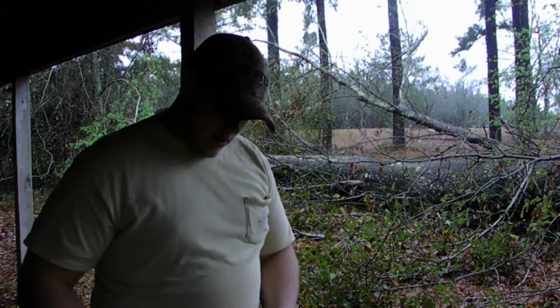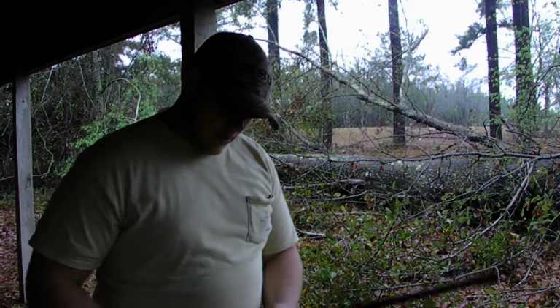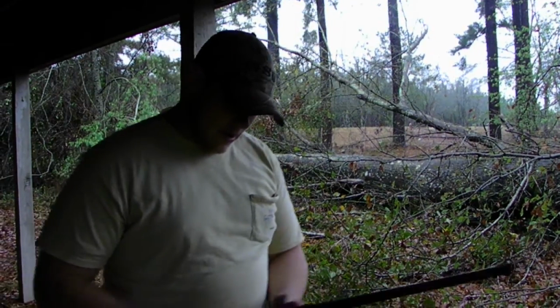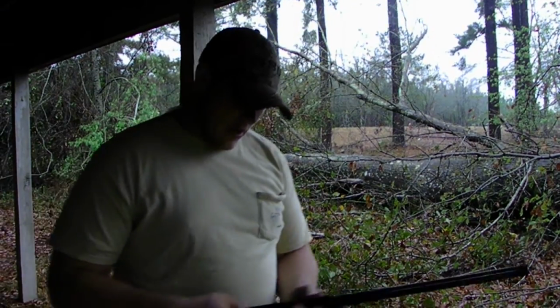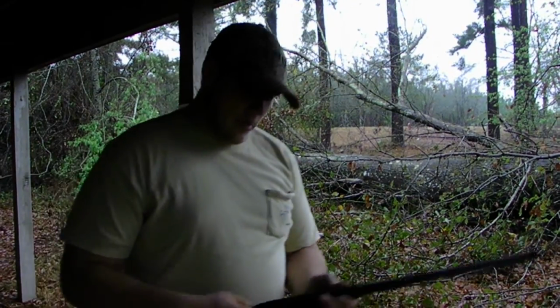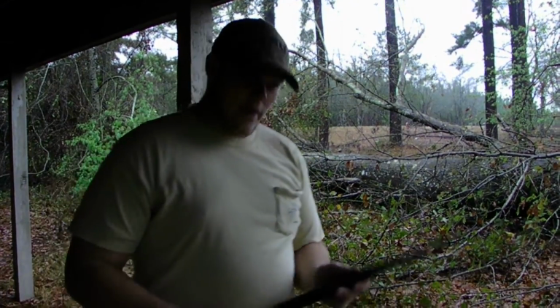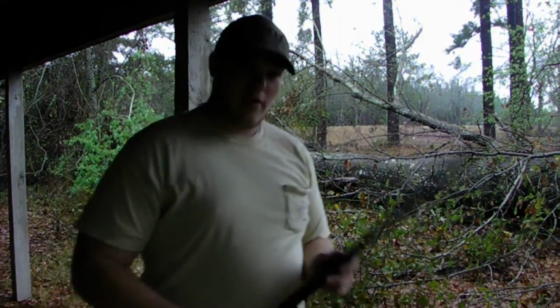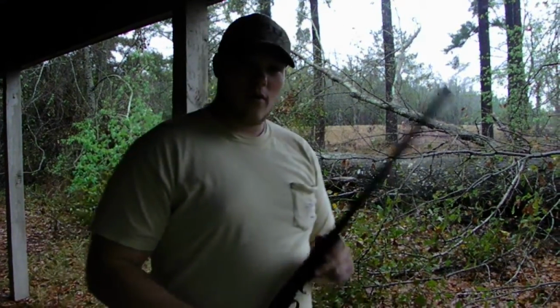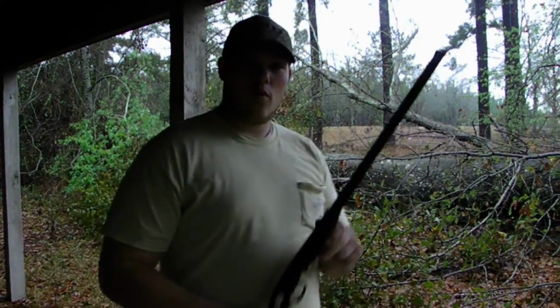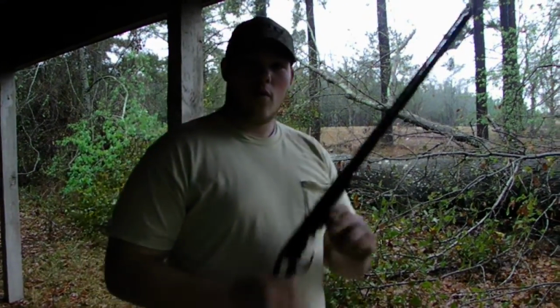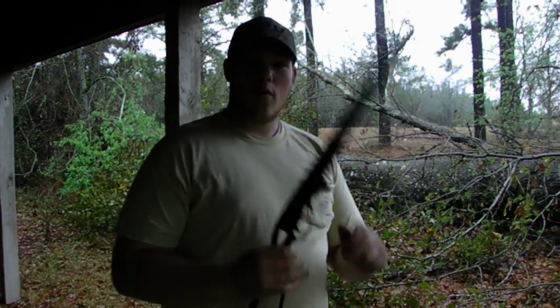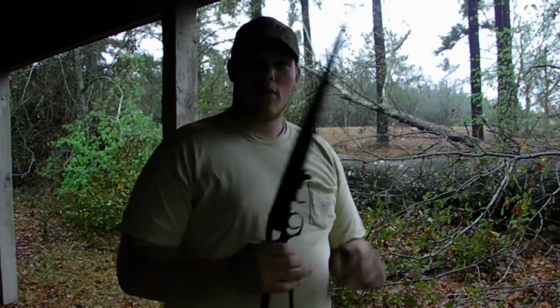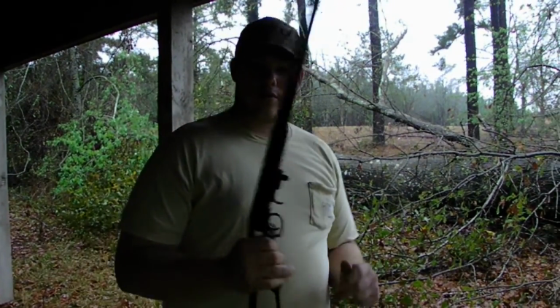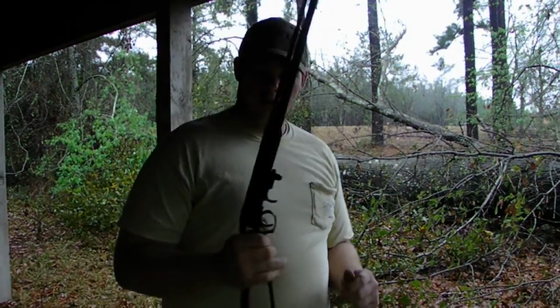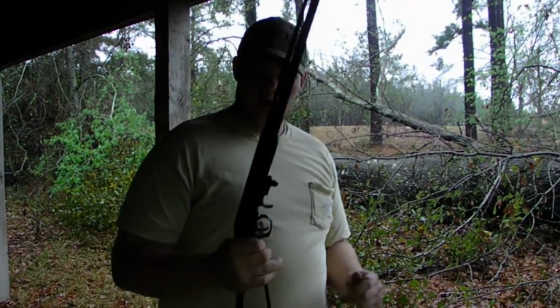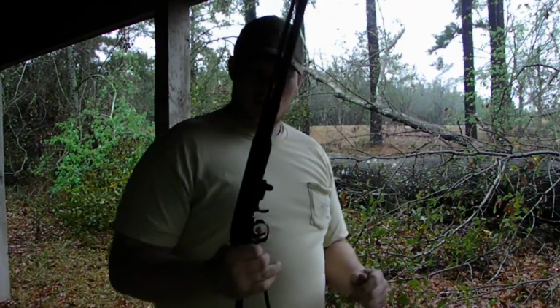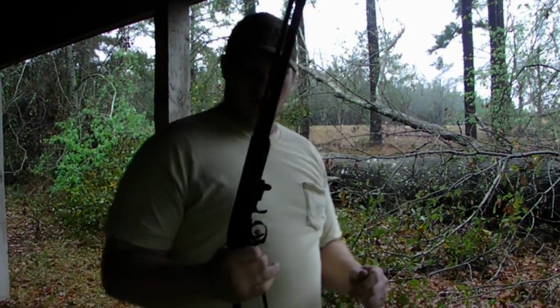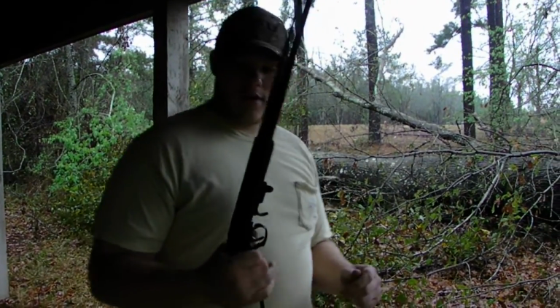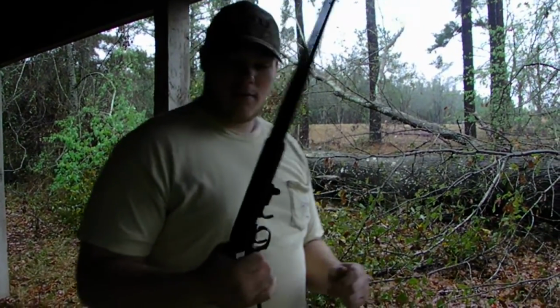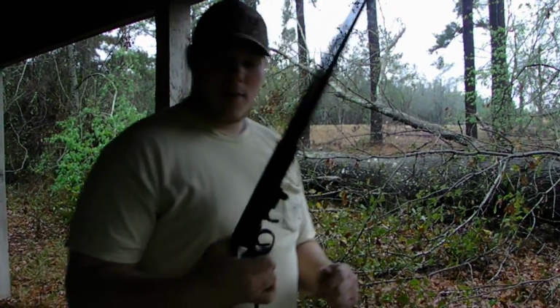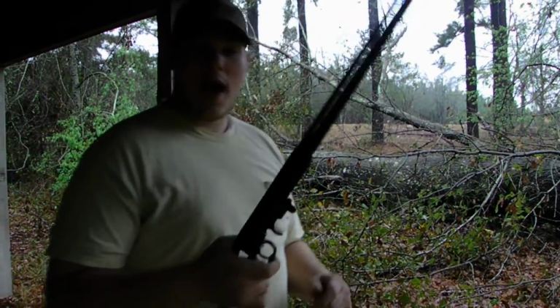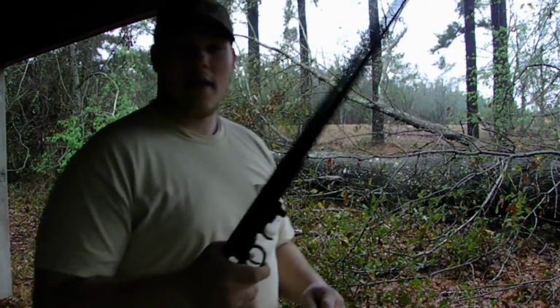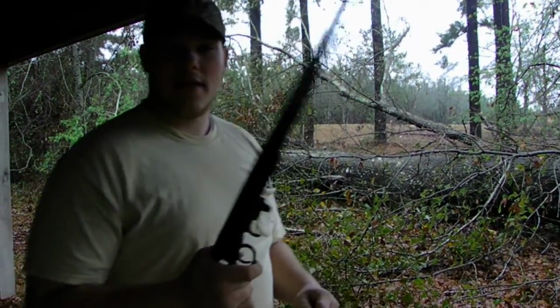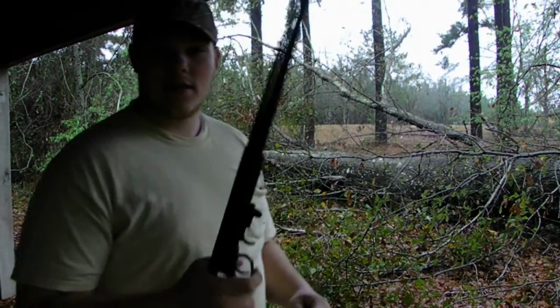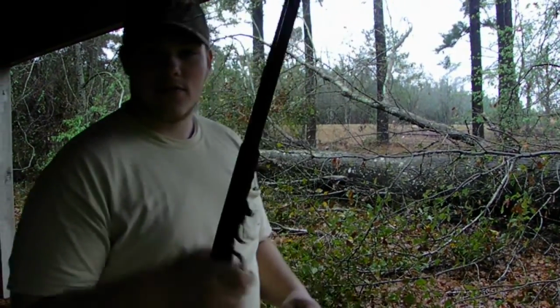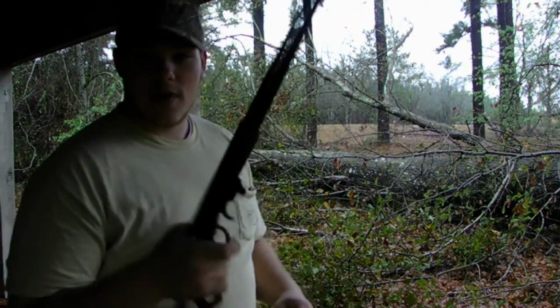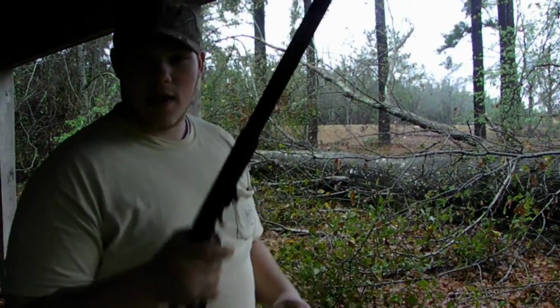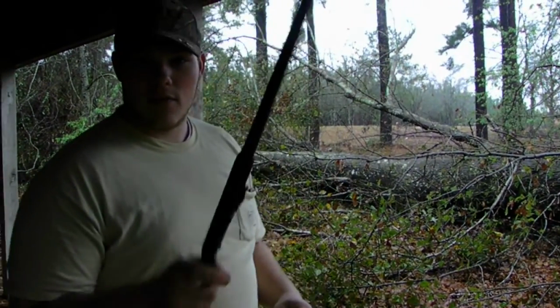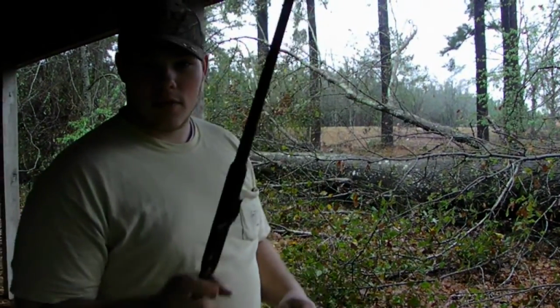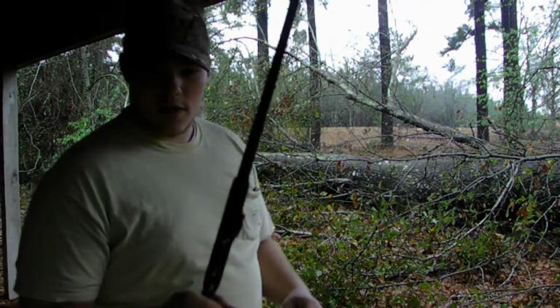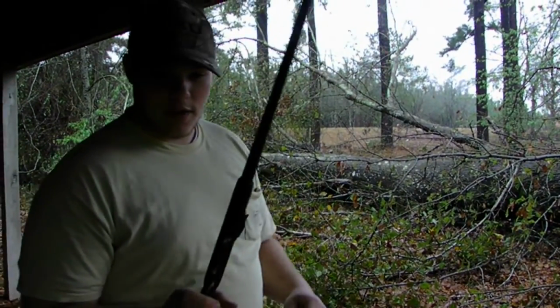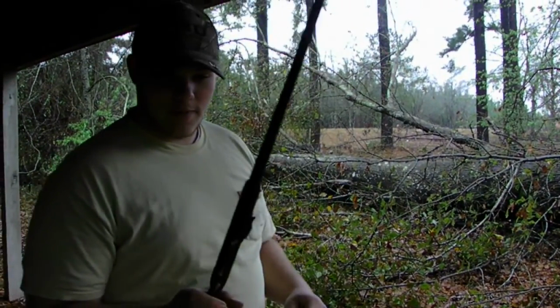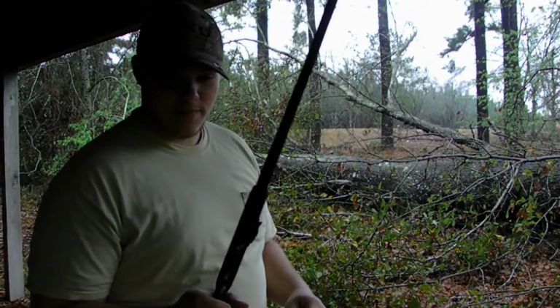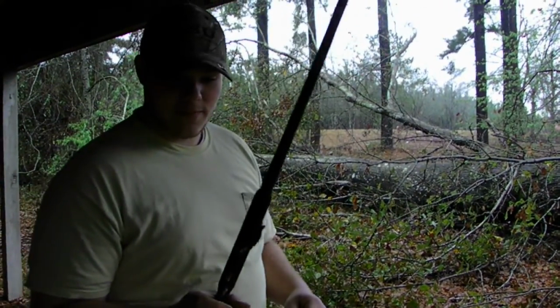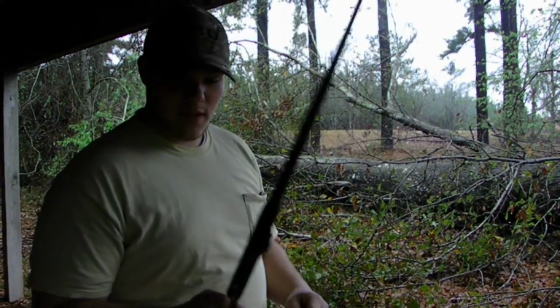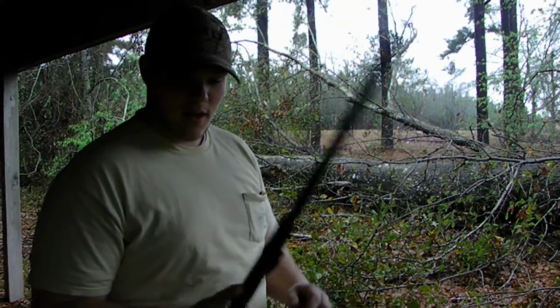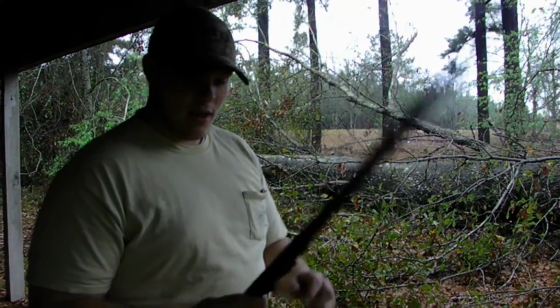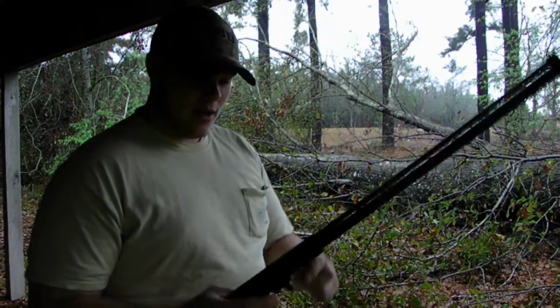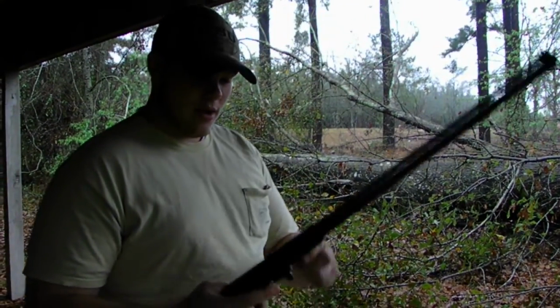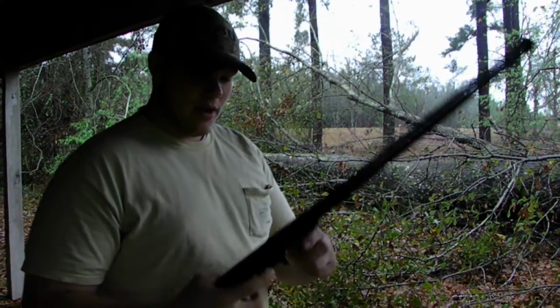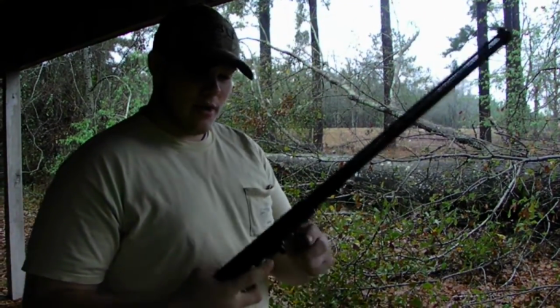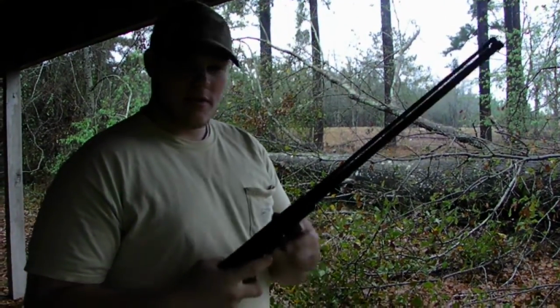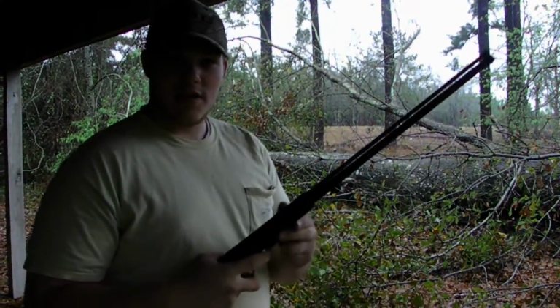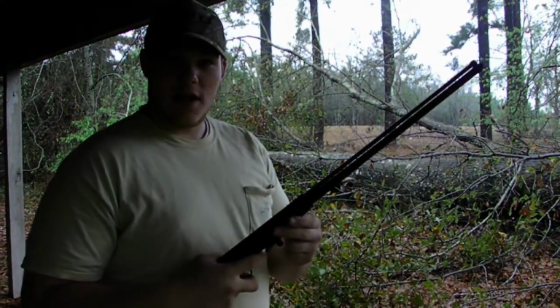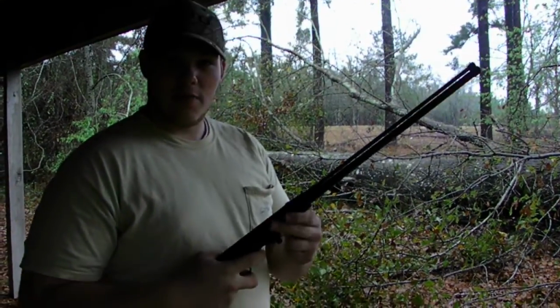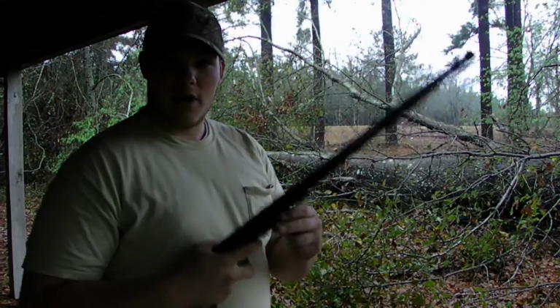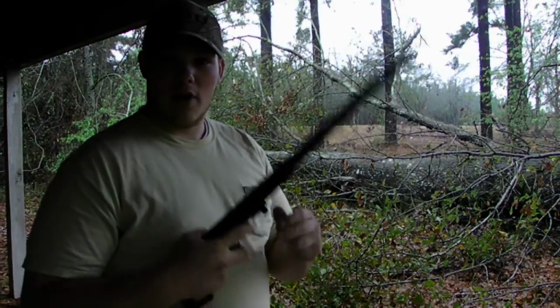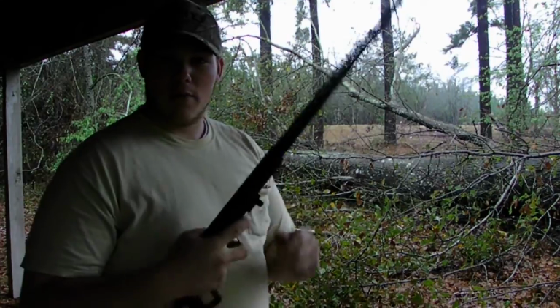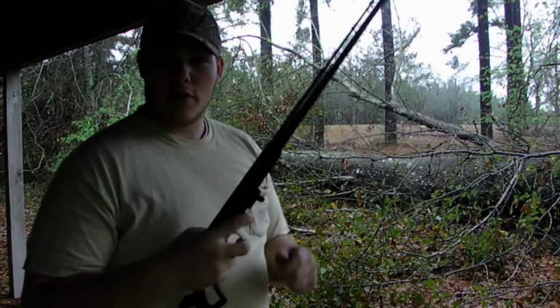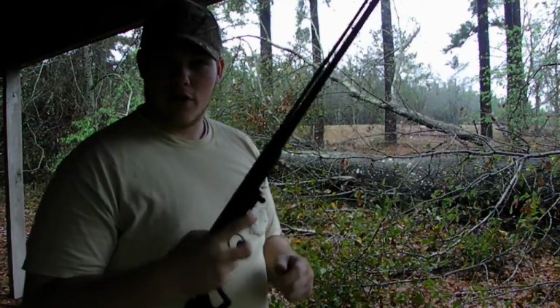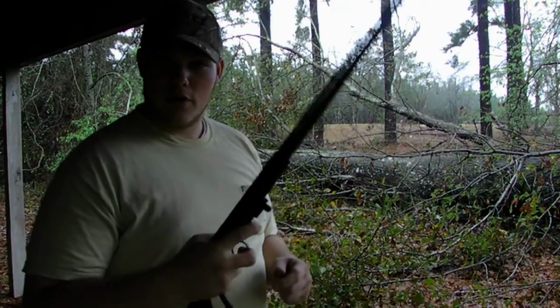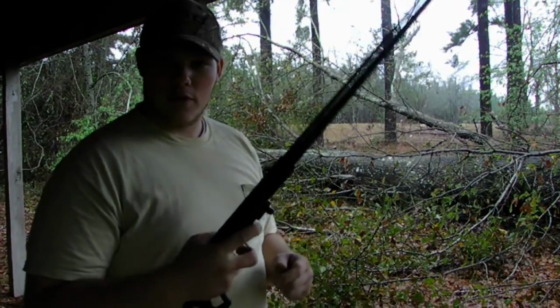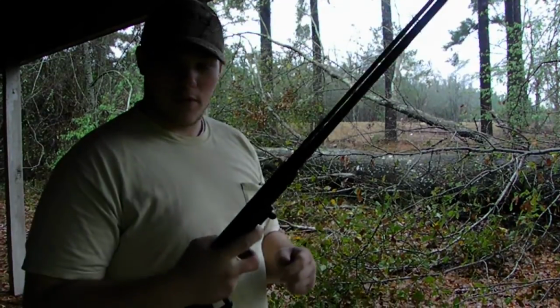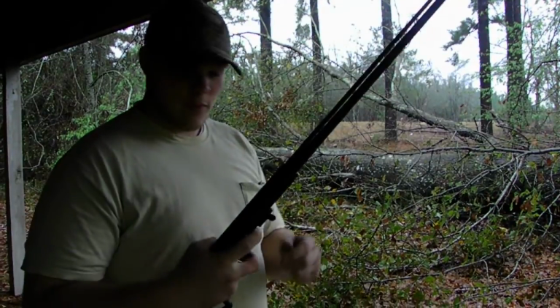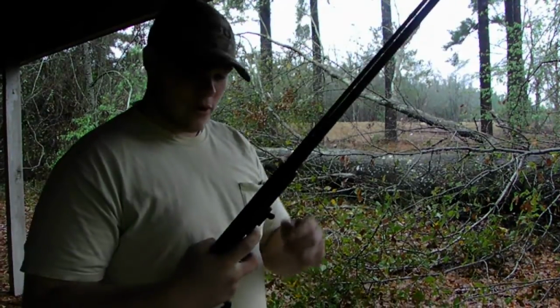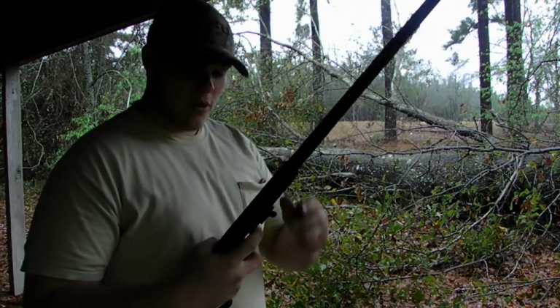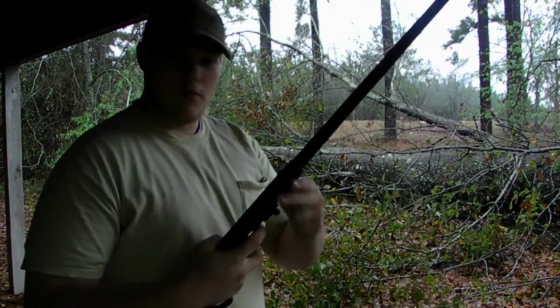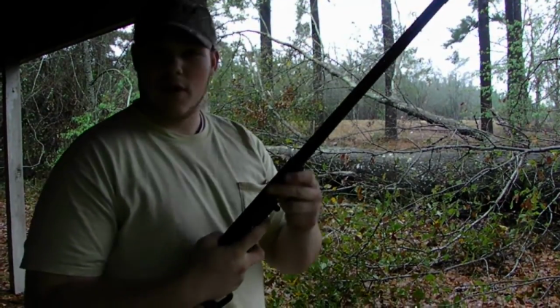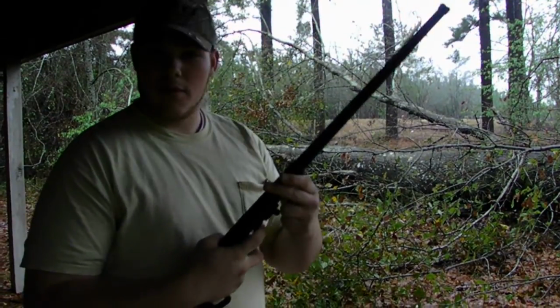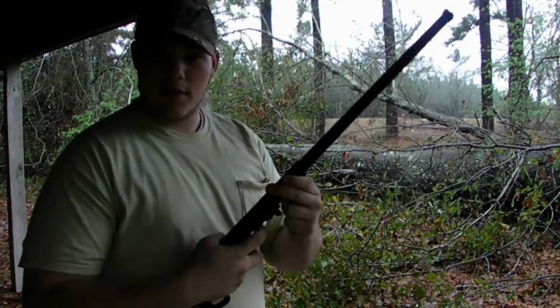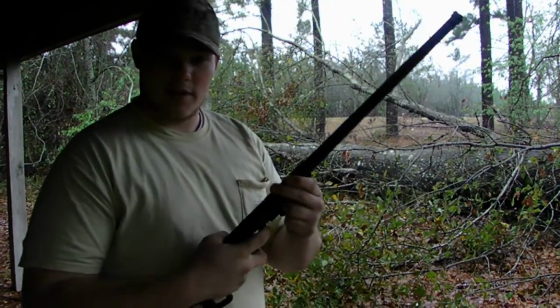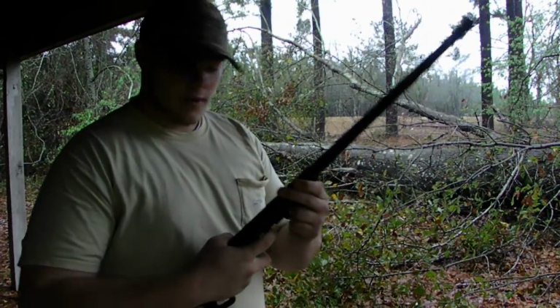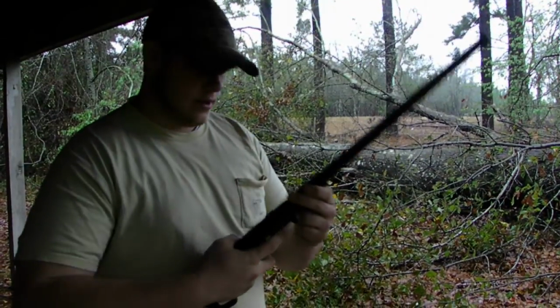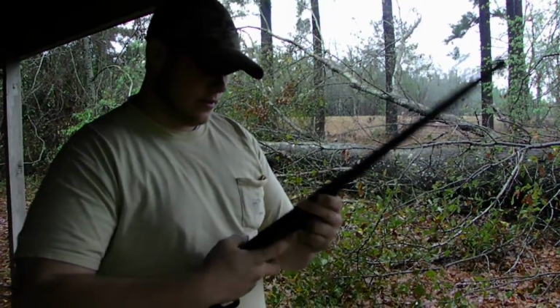Today we have a World War II pilot survival gun. Here in the south we call them a cougar — we coon hunt with these things.